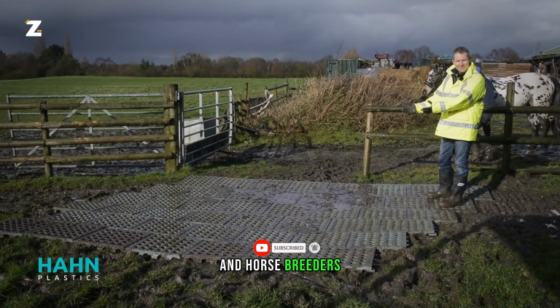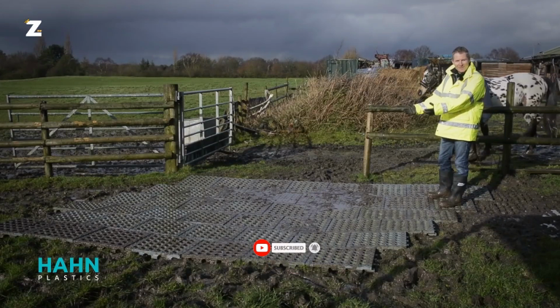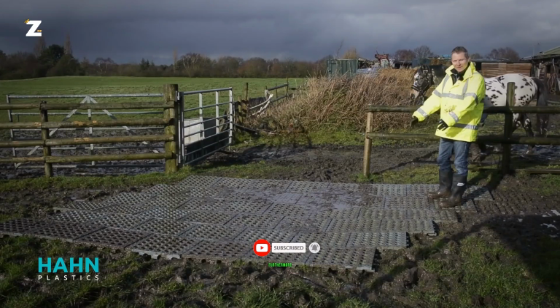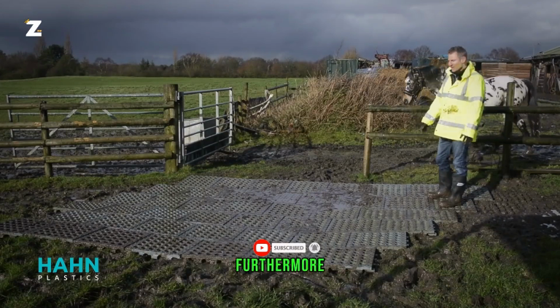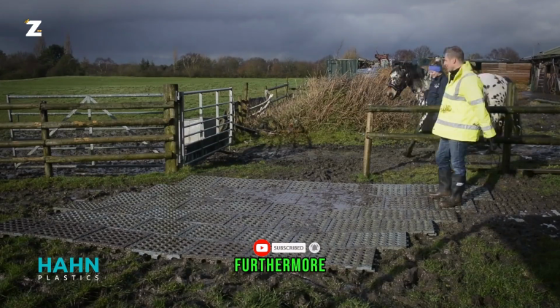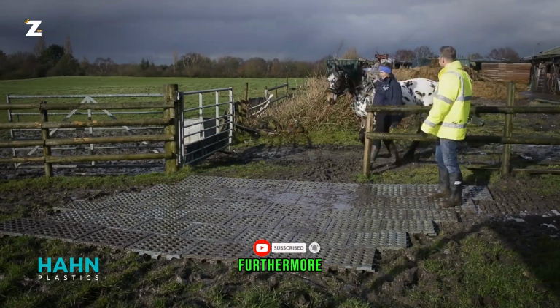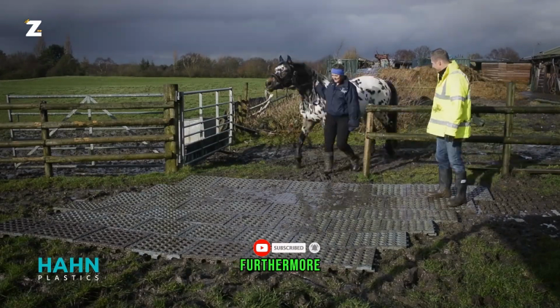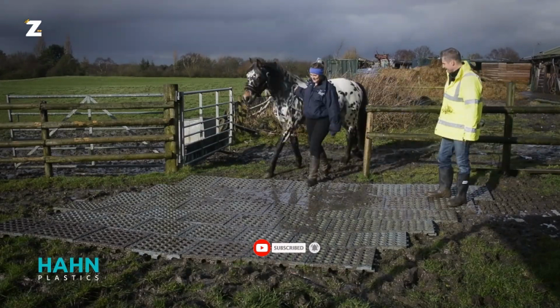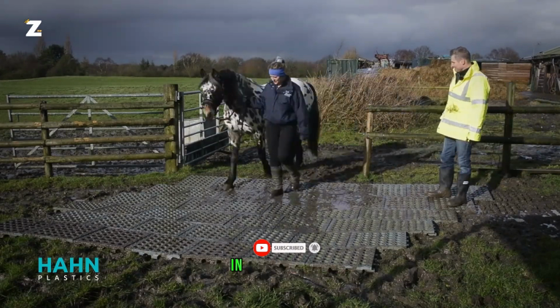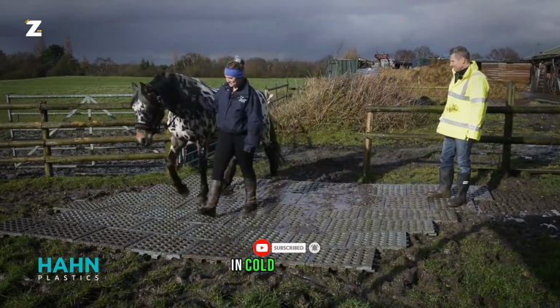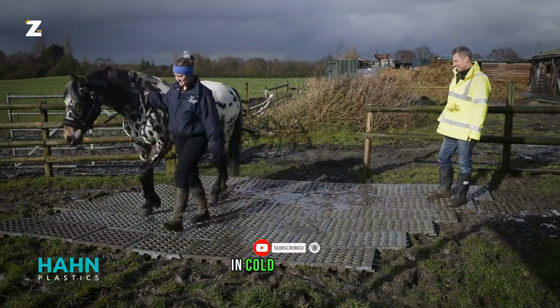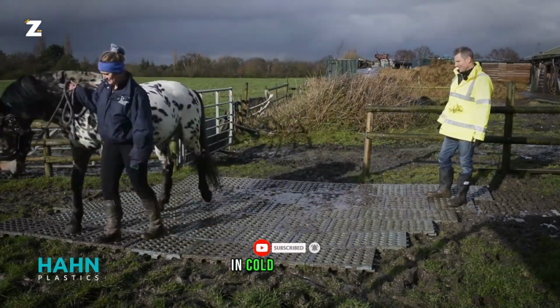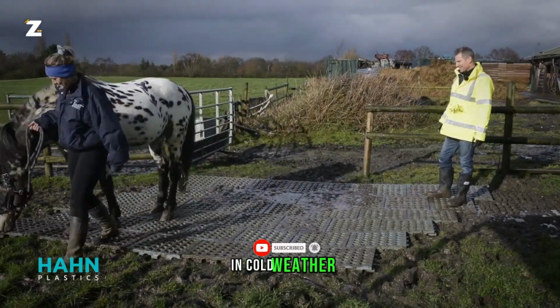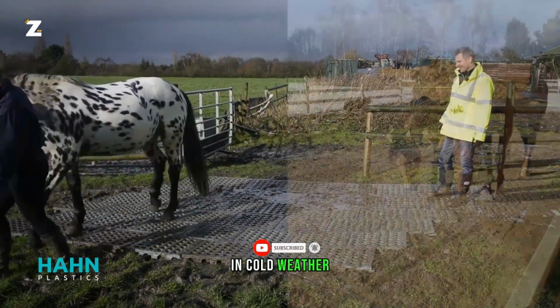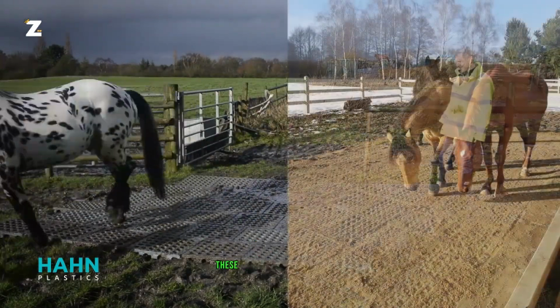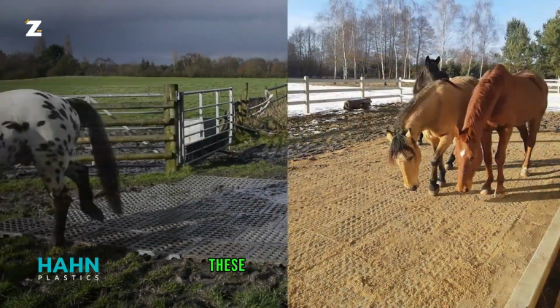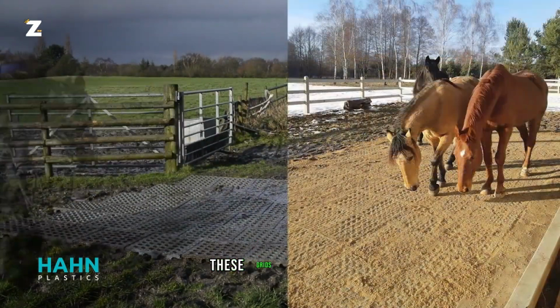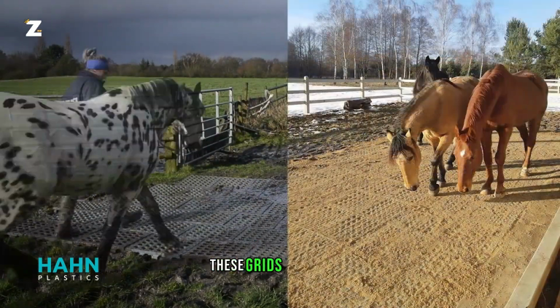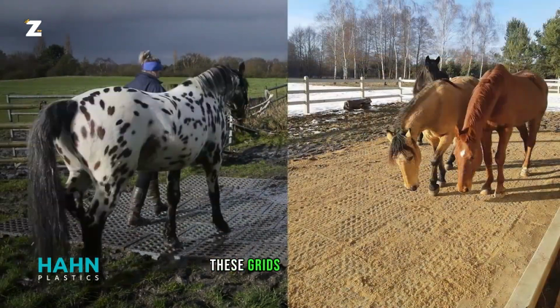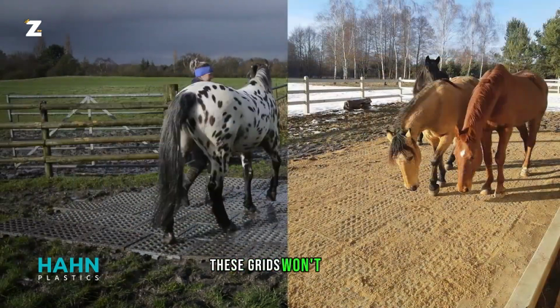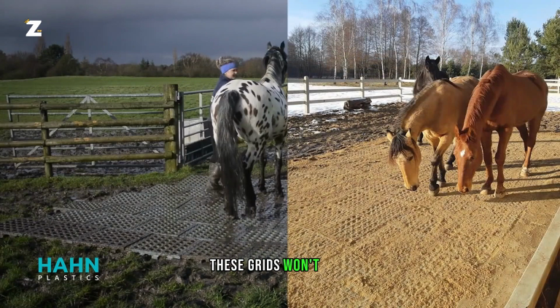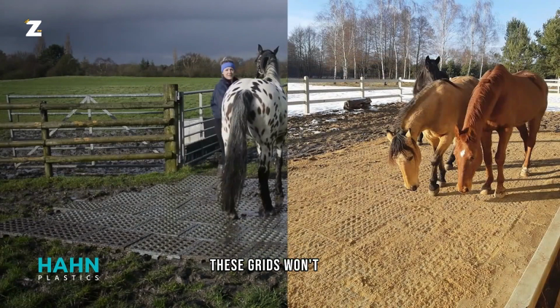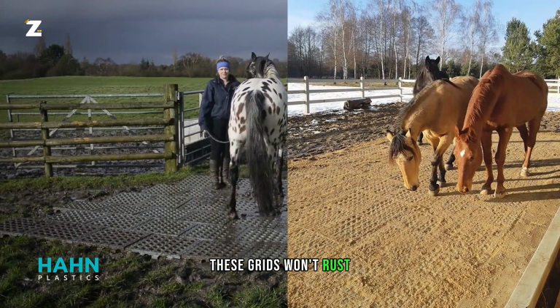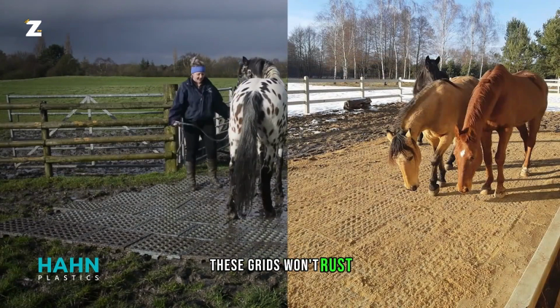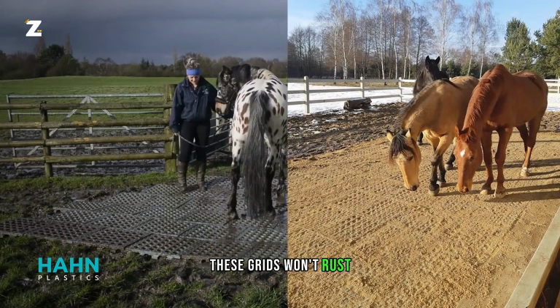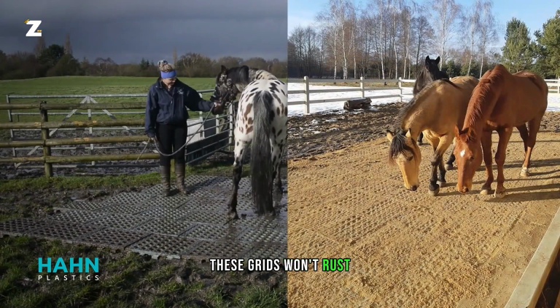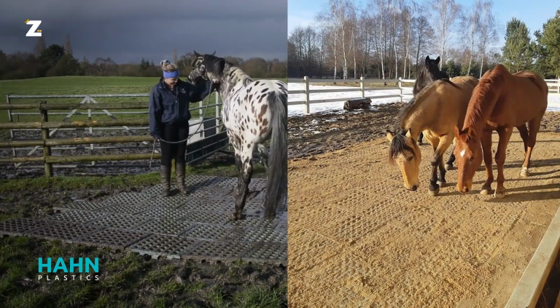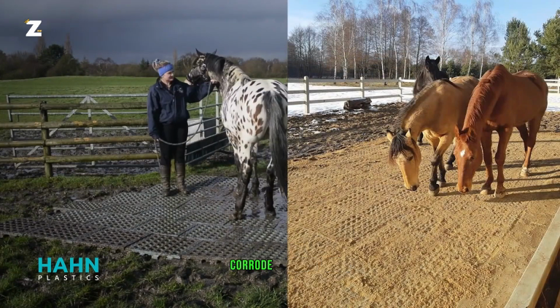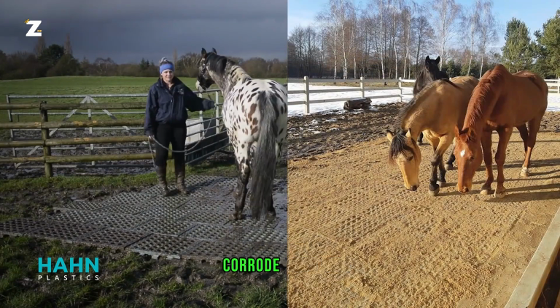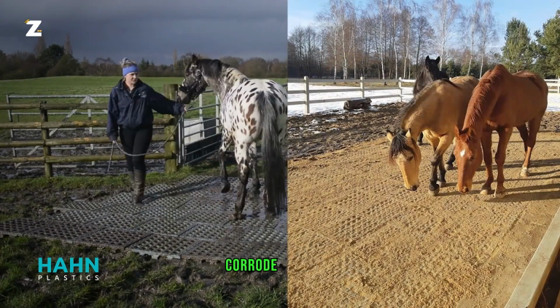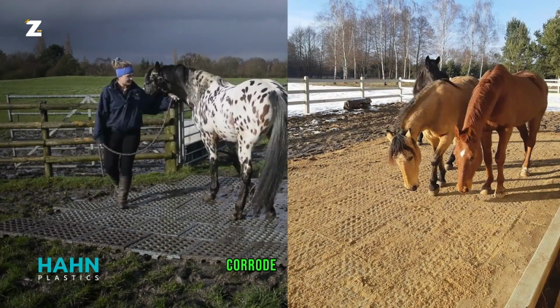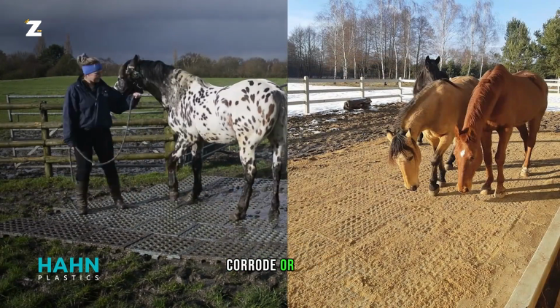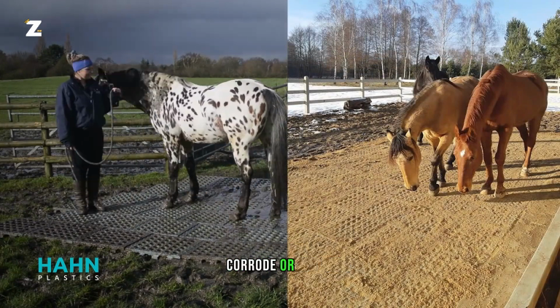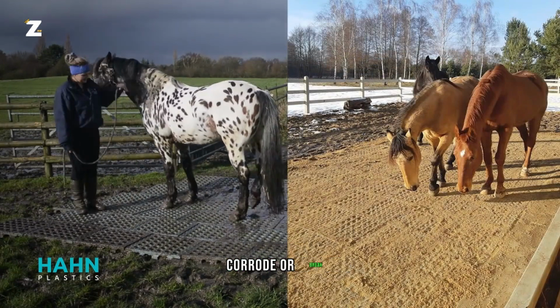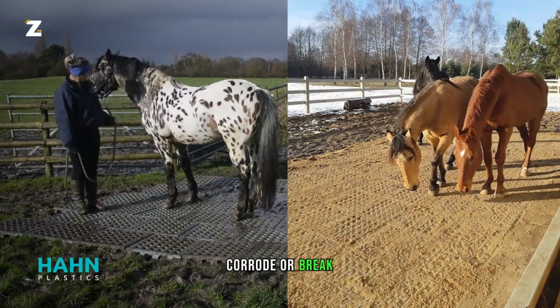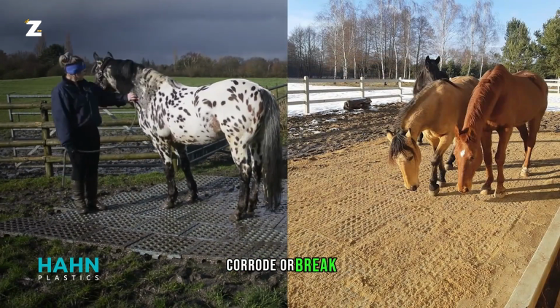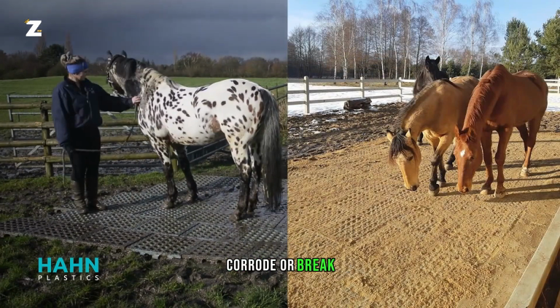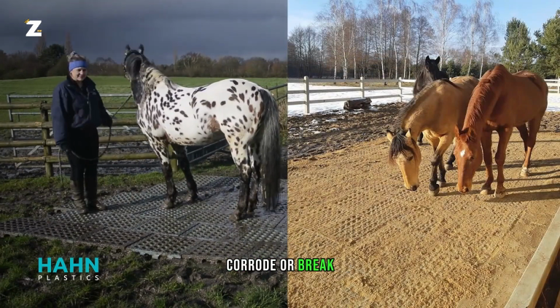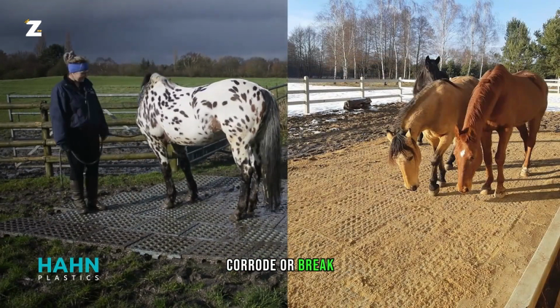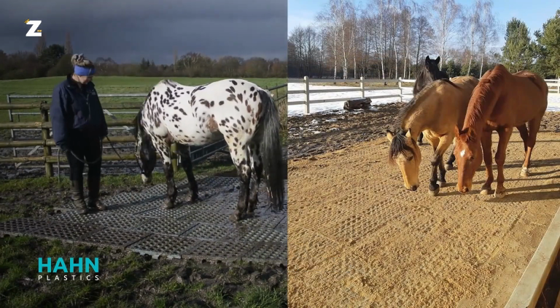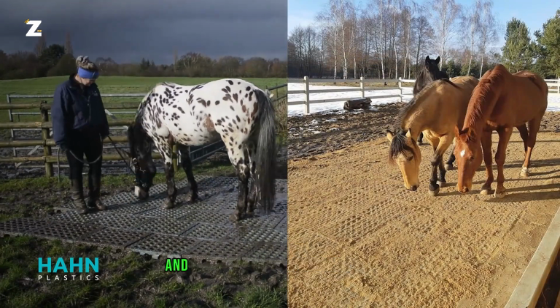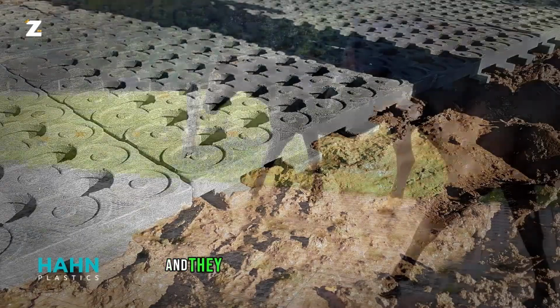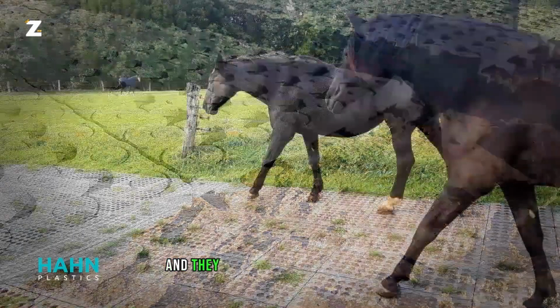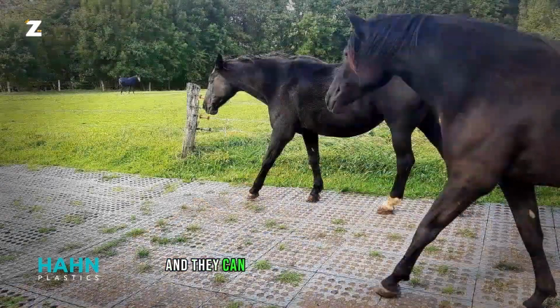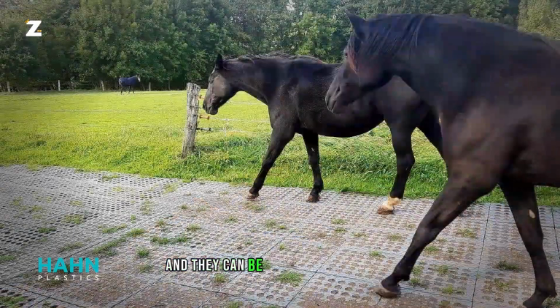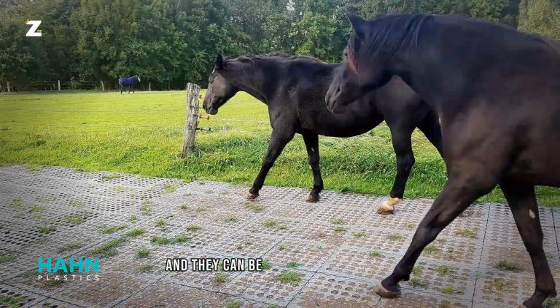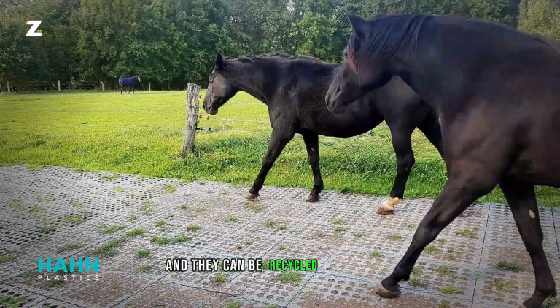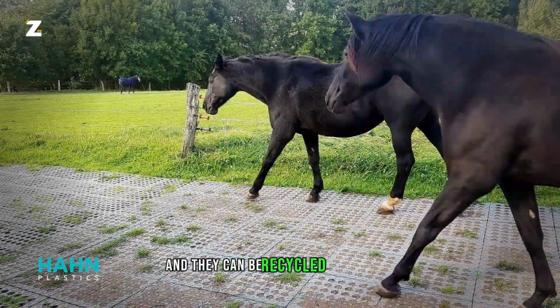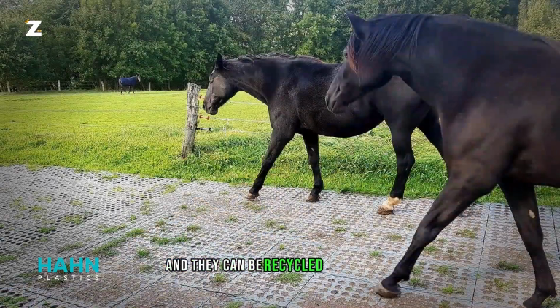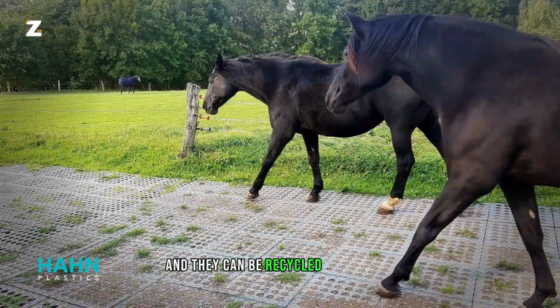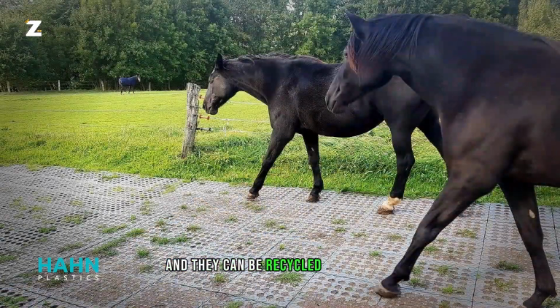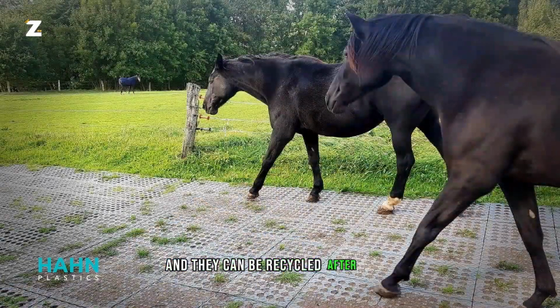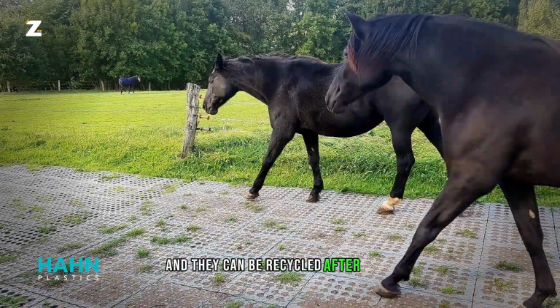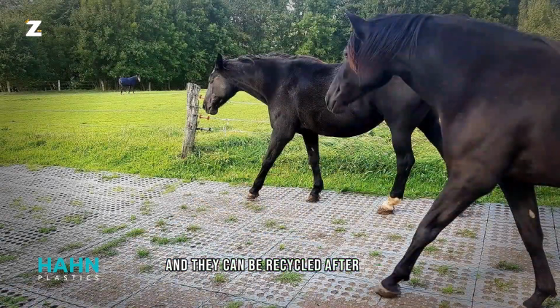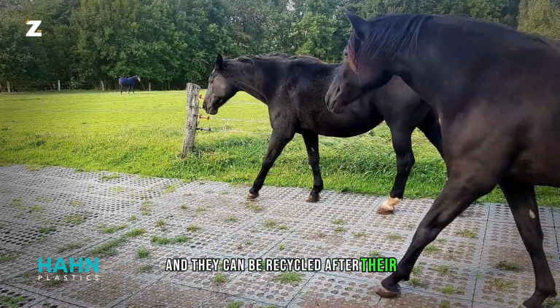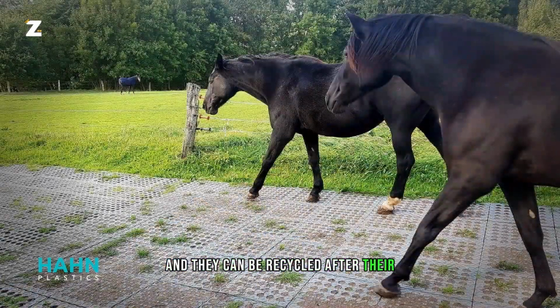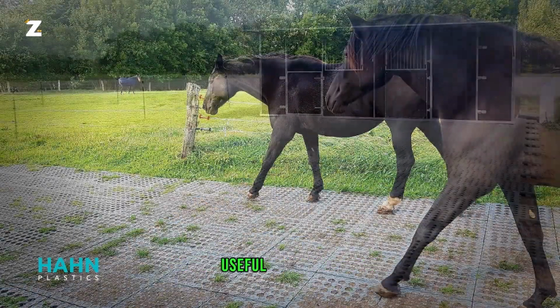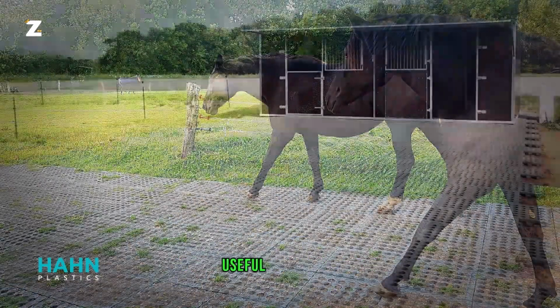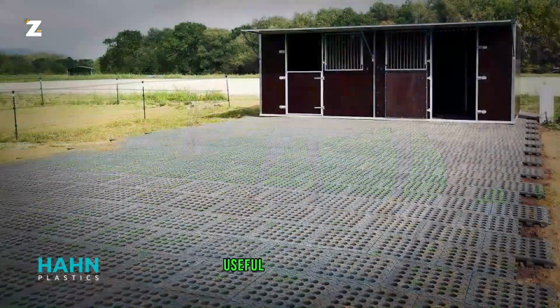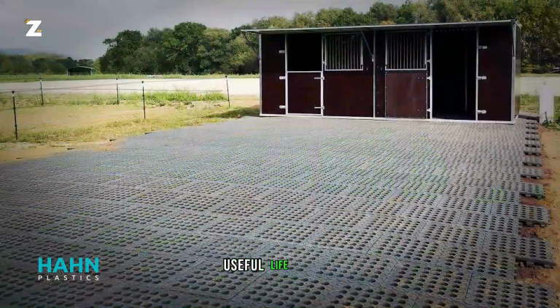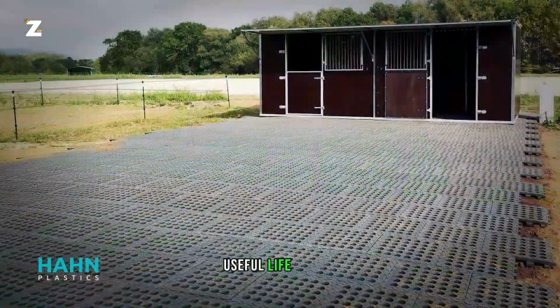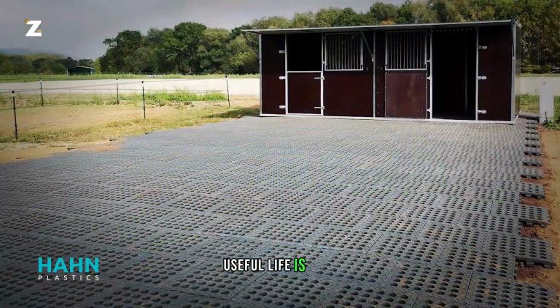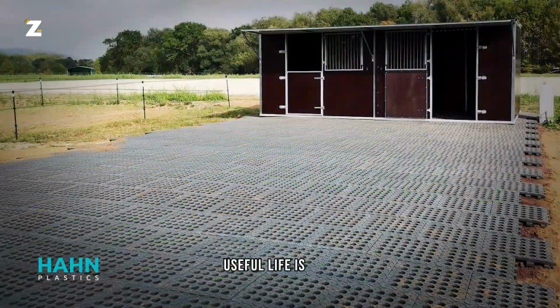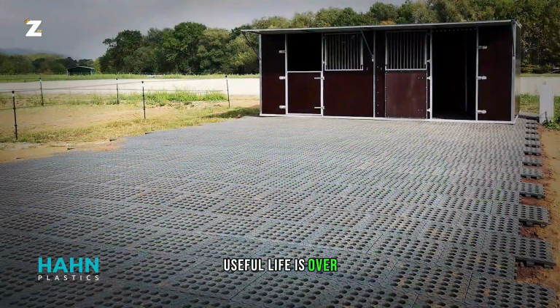Furthermore, in cold weather these grids won't rust, corrode or break, and they can be recycled after their useful life is over.